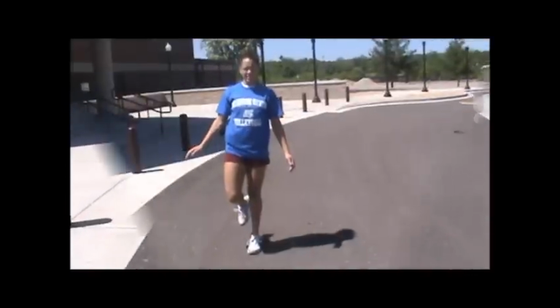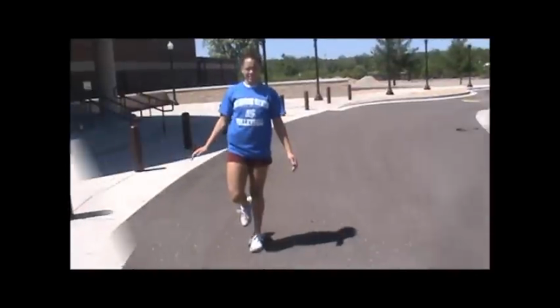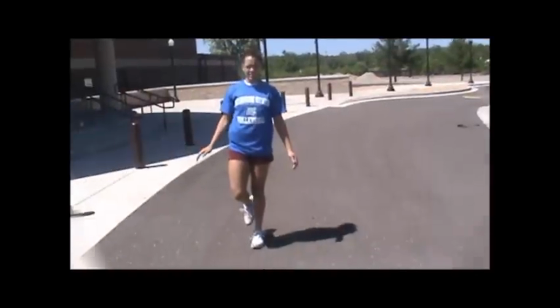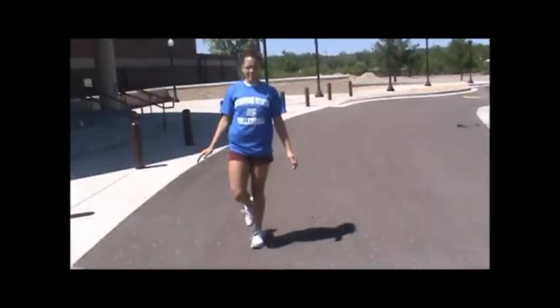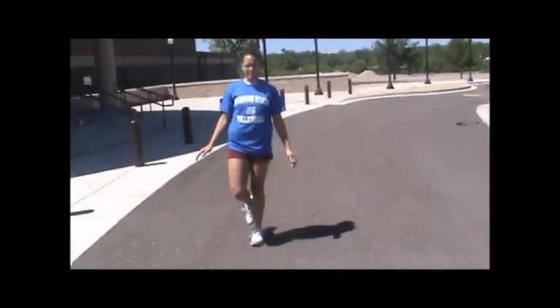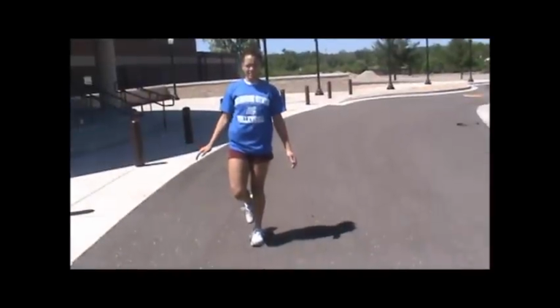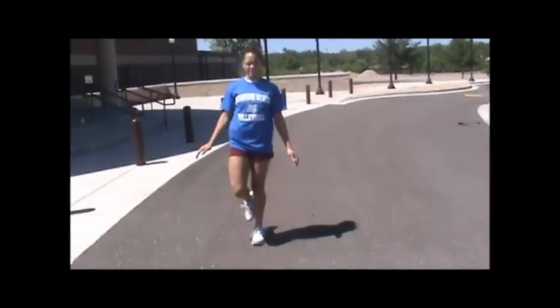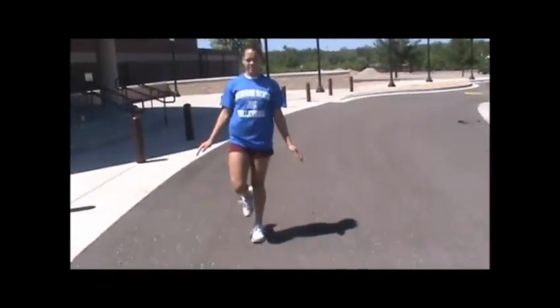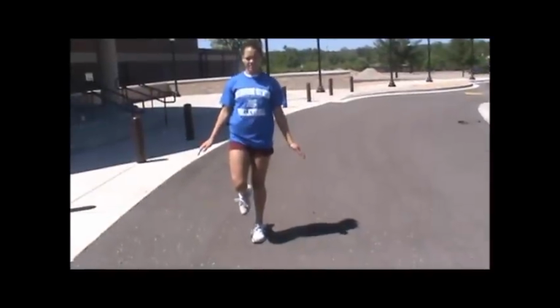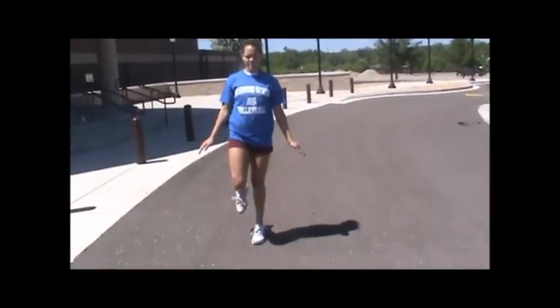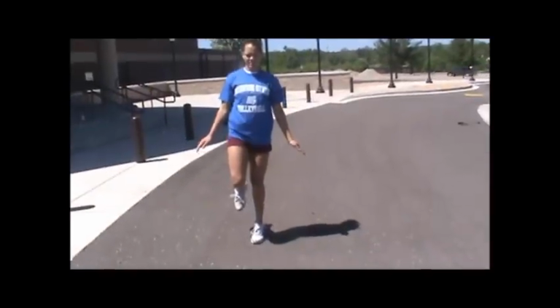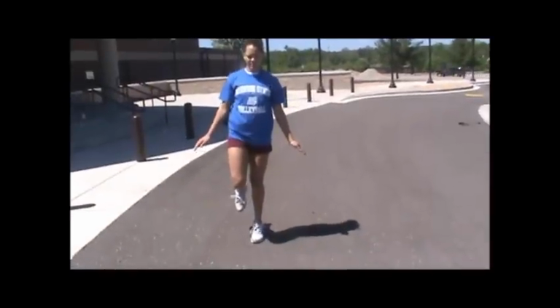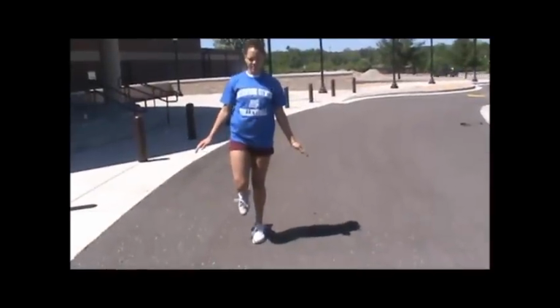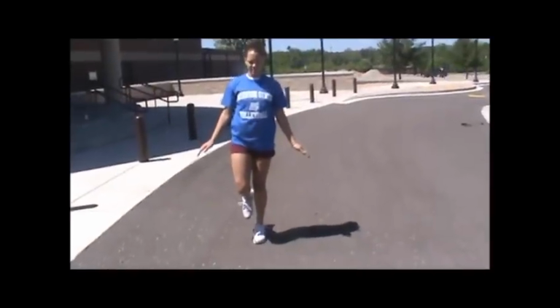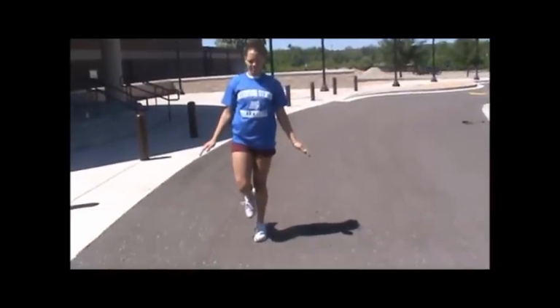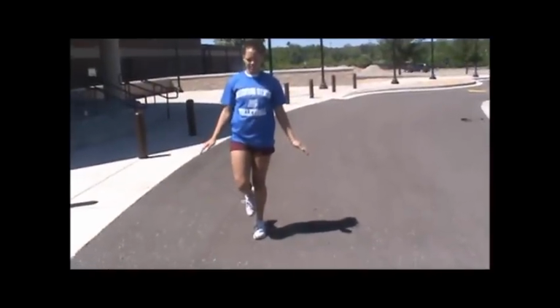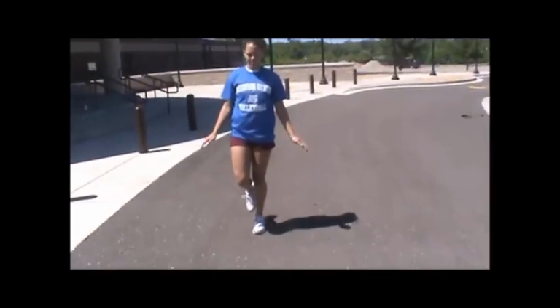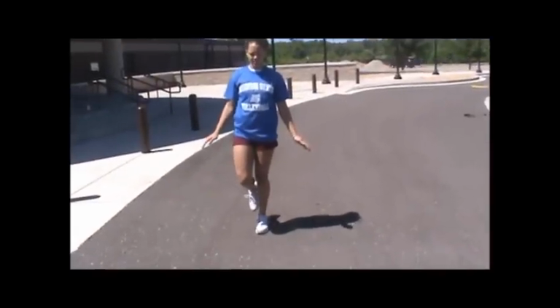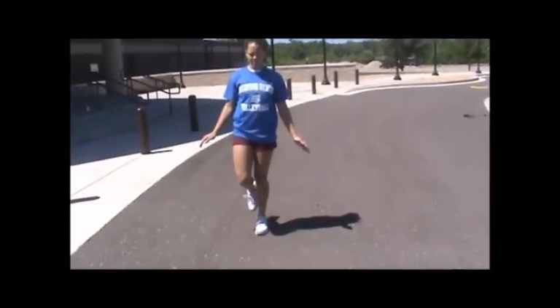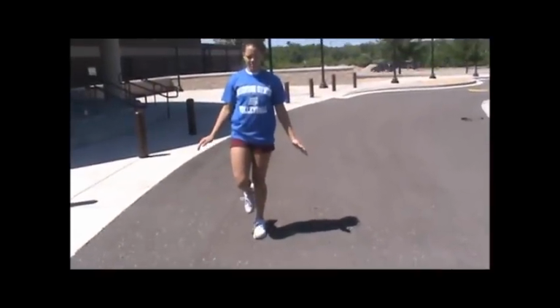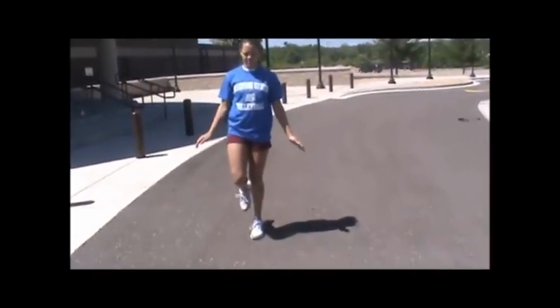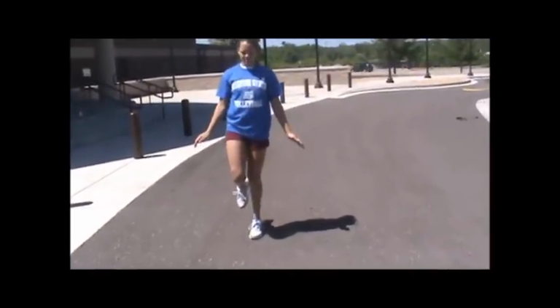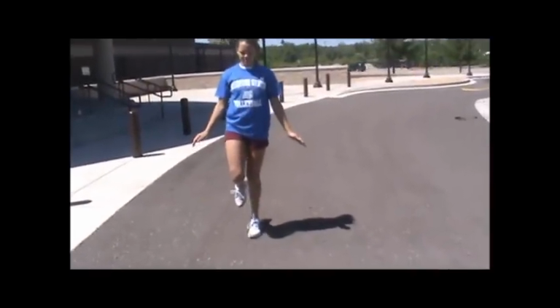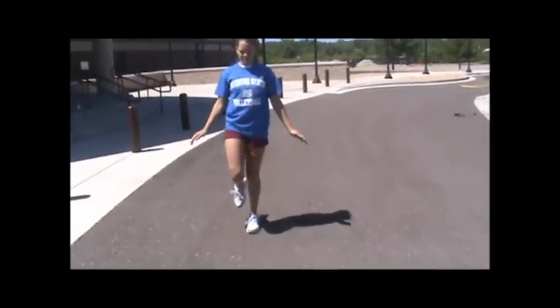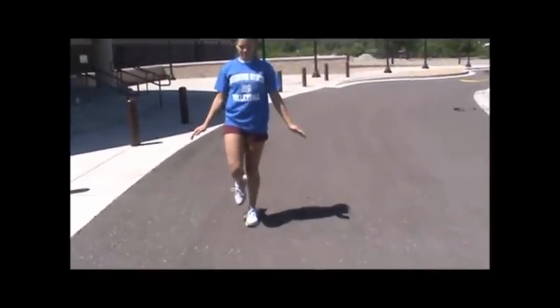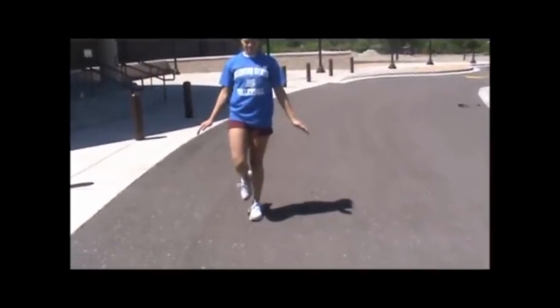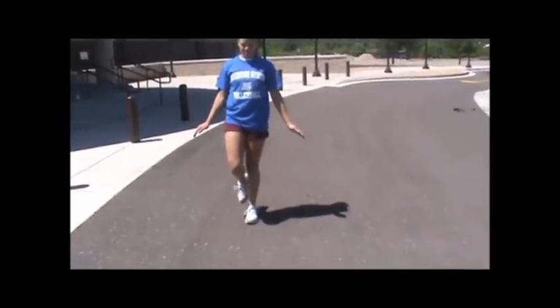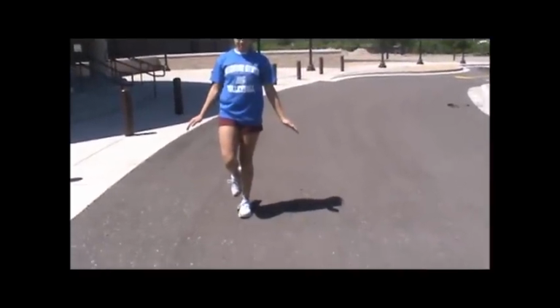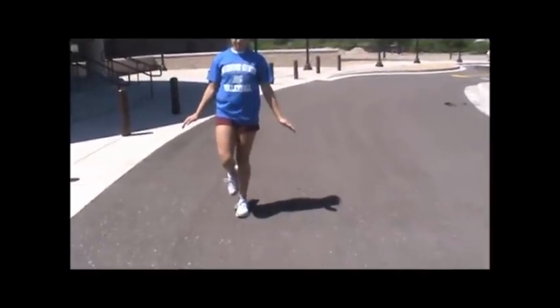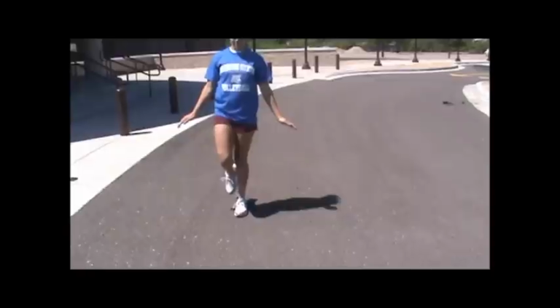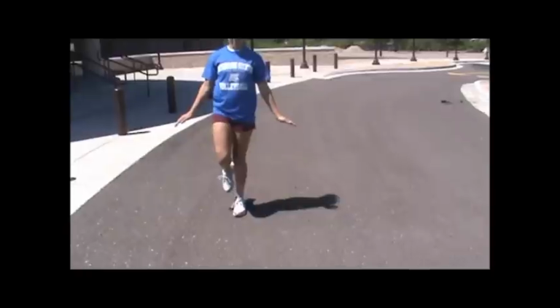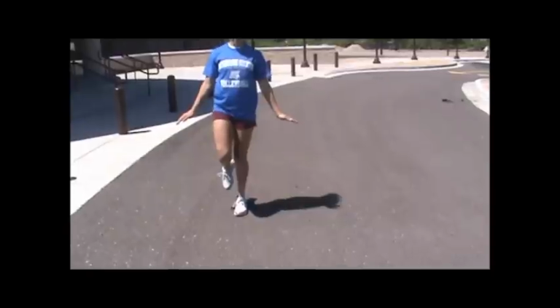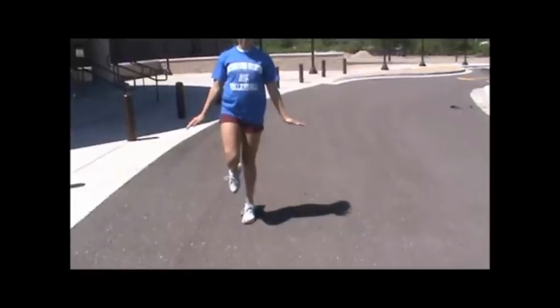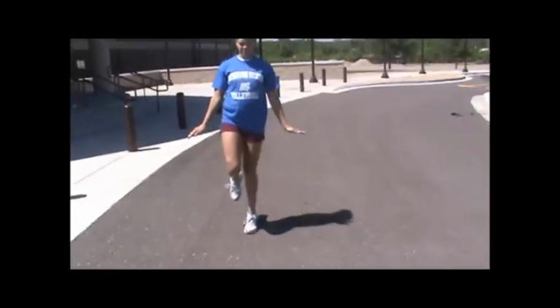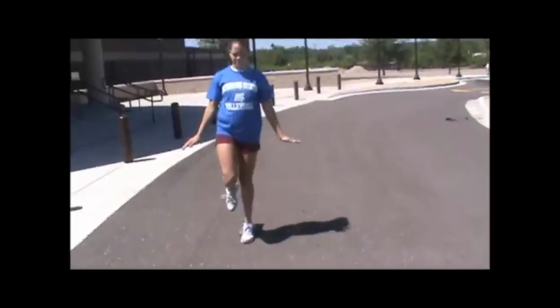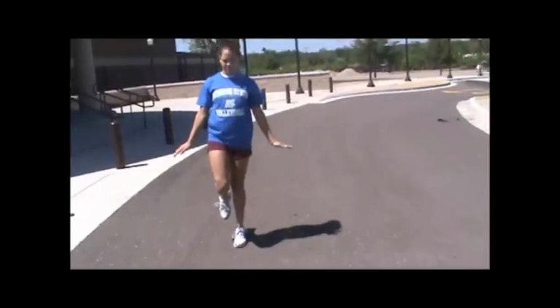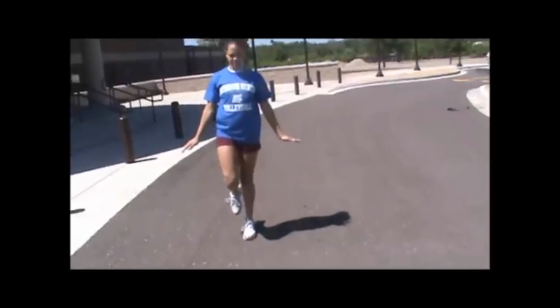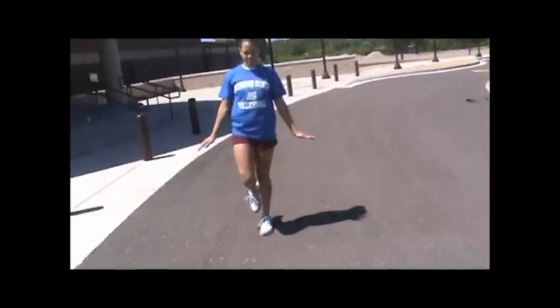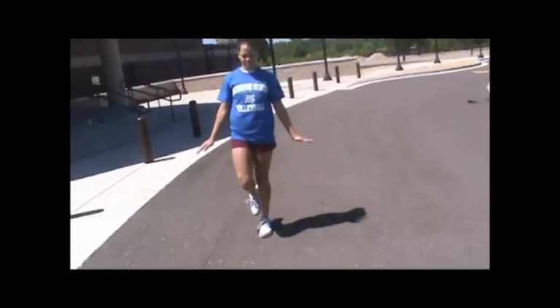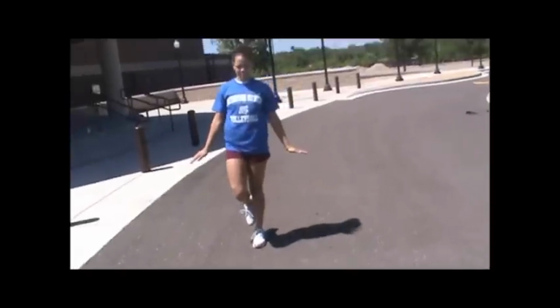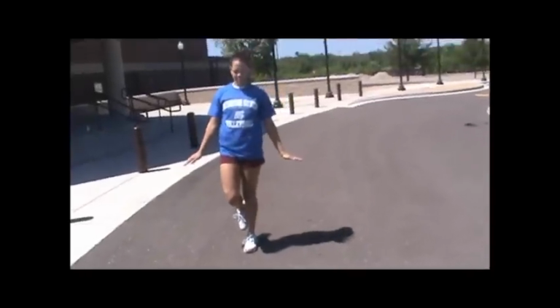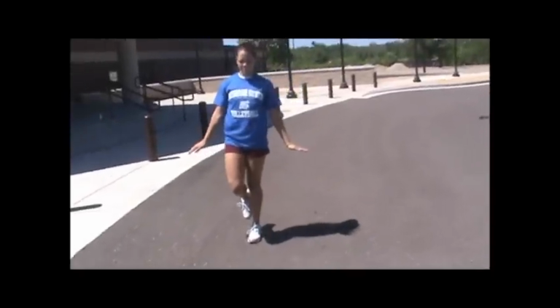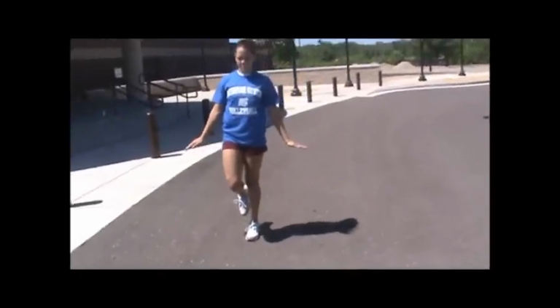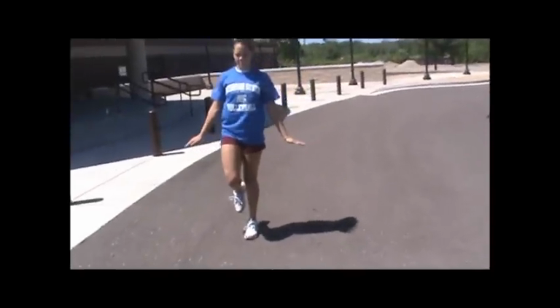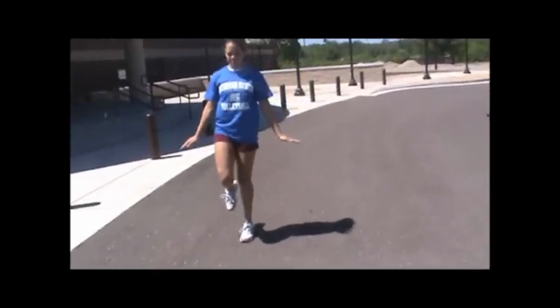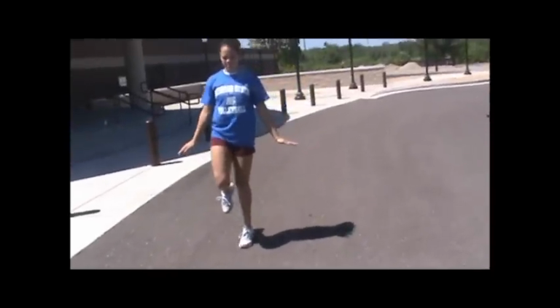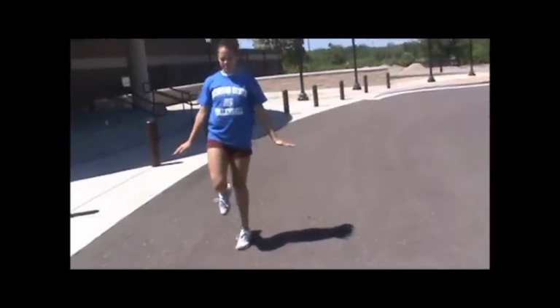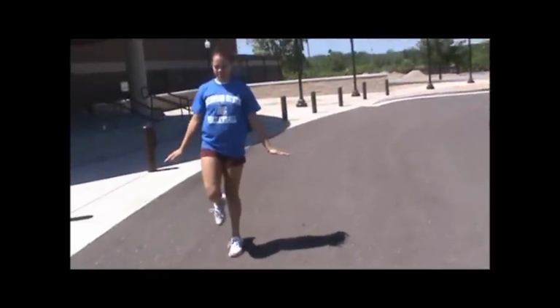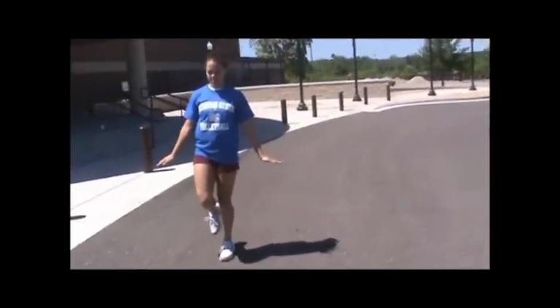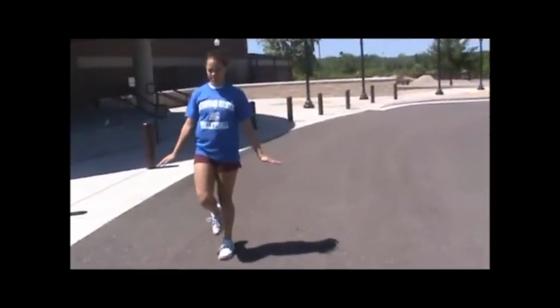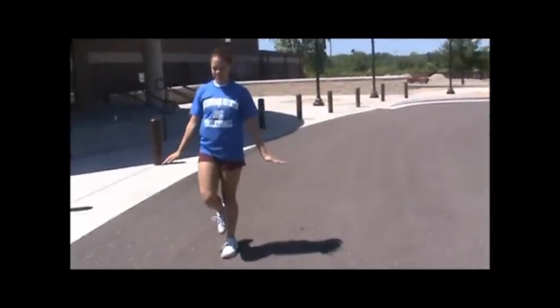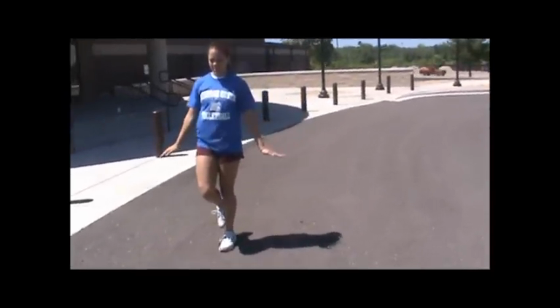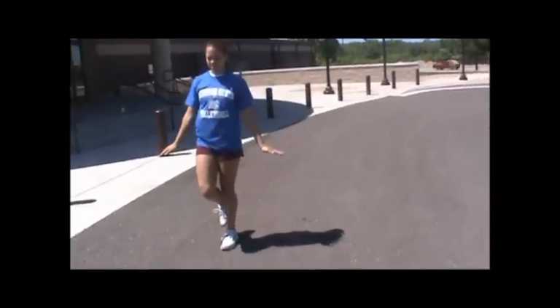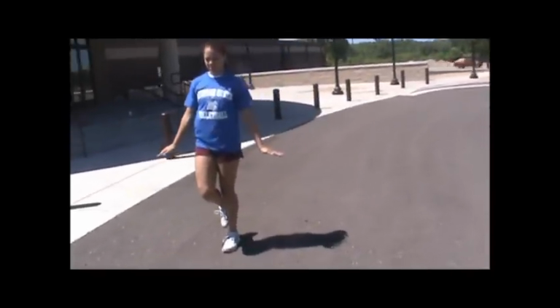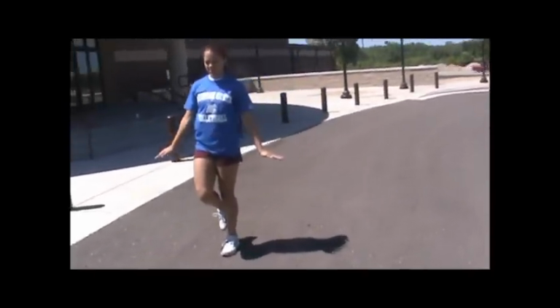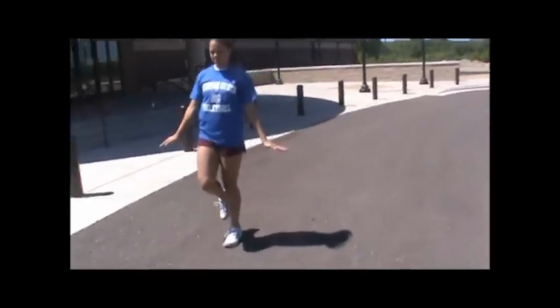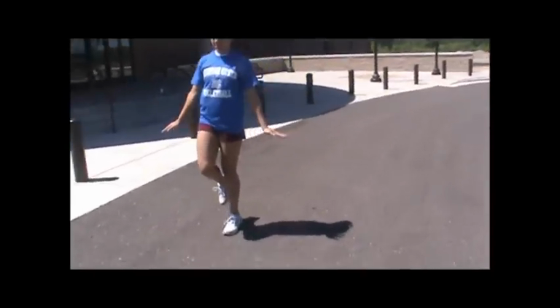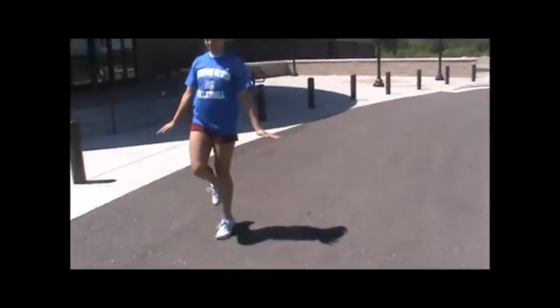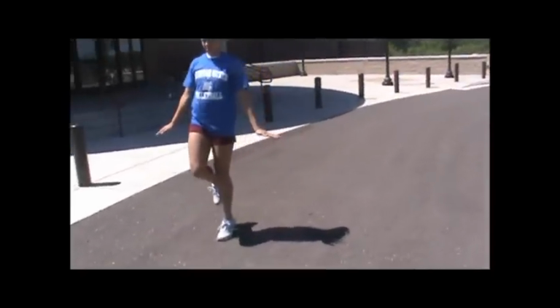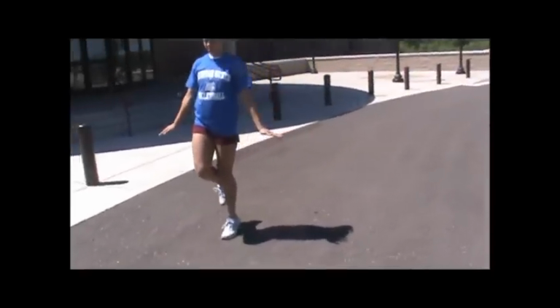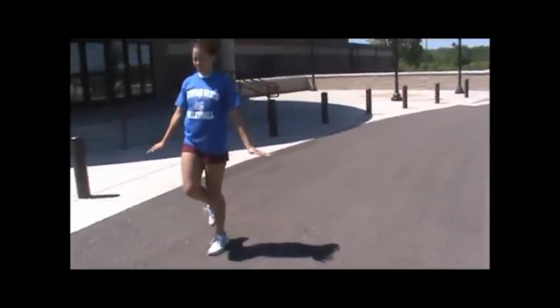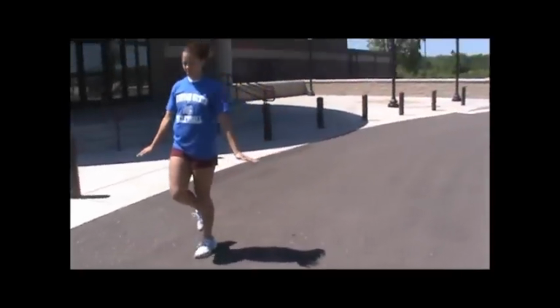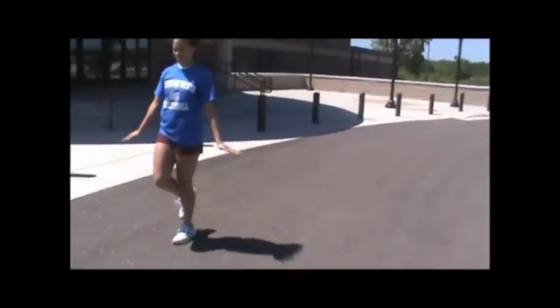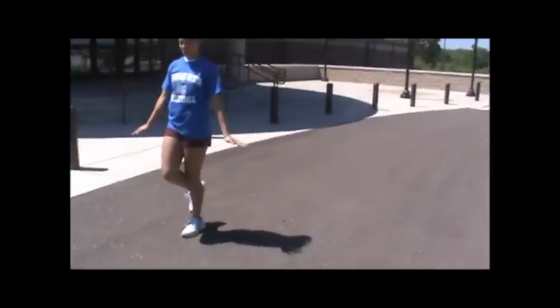Standing single leg calf raises — trying to maintain your balance. Do a set on each side.